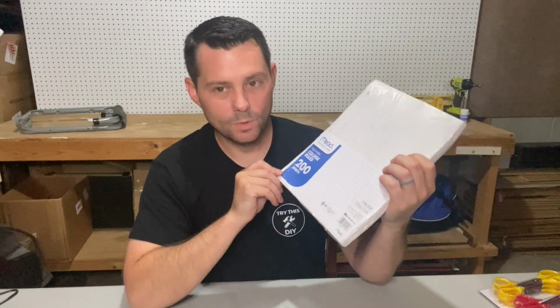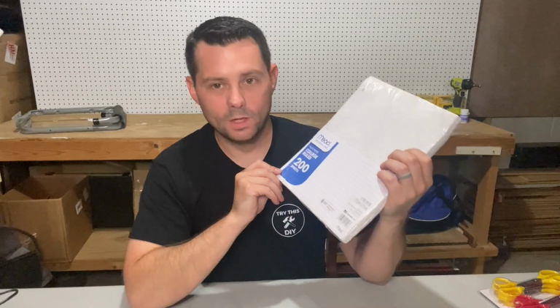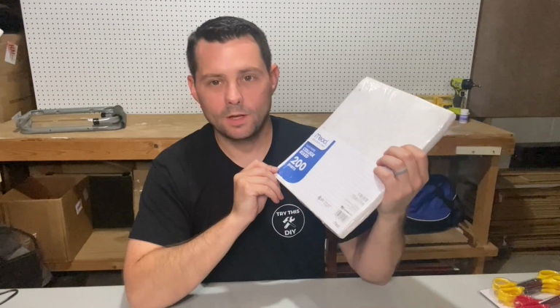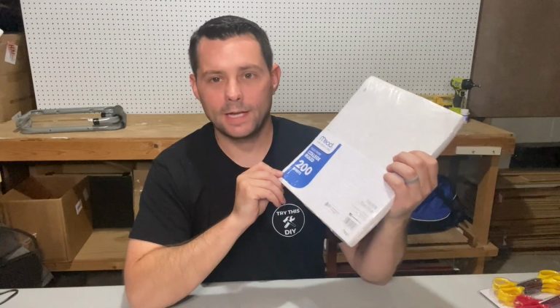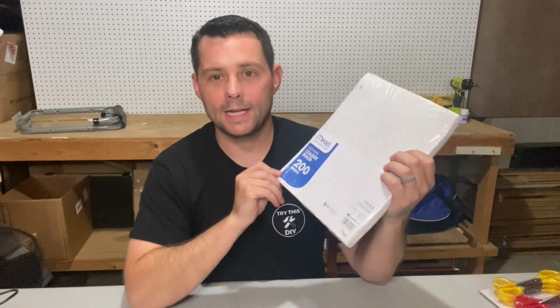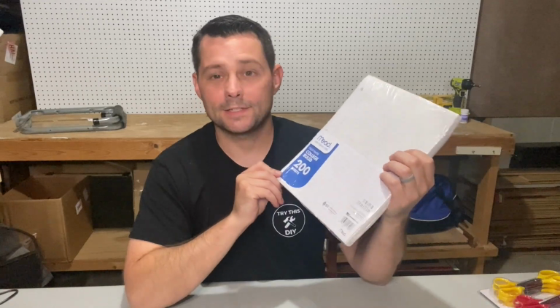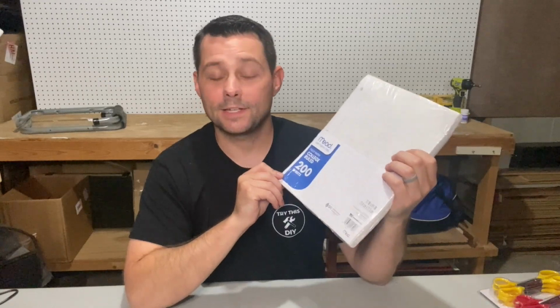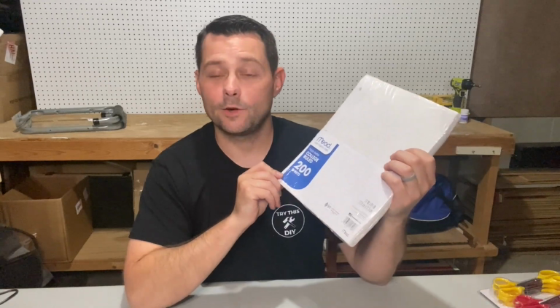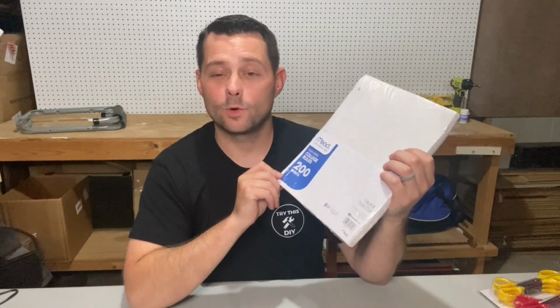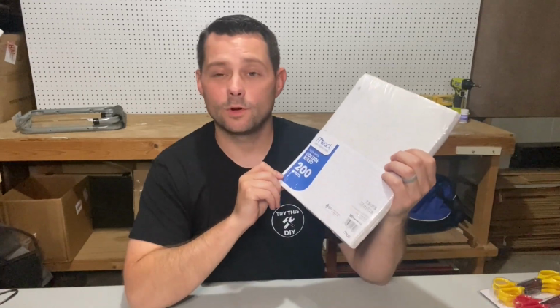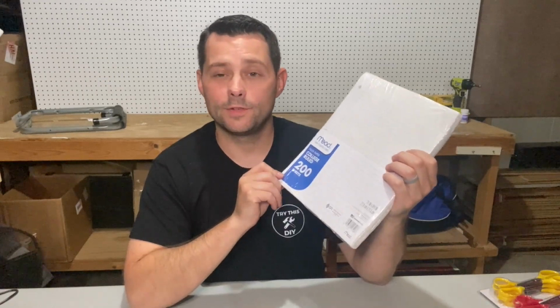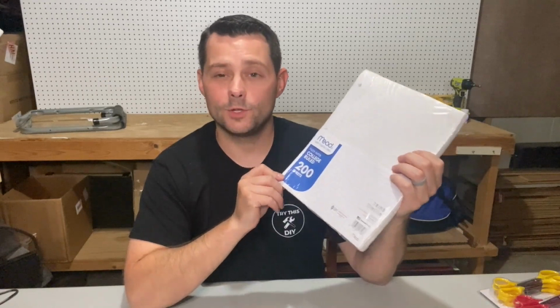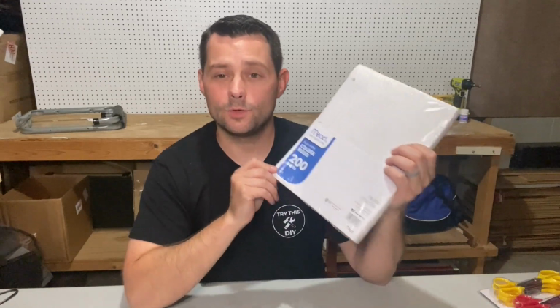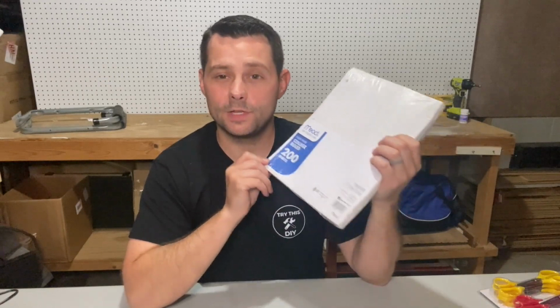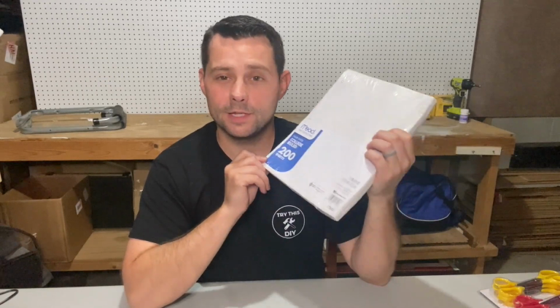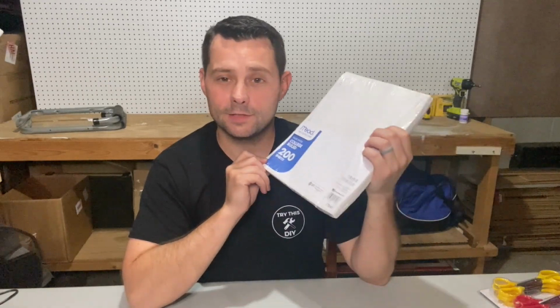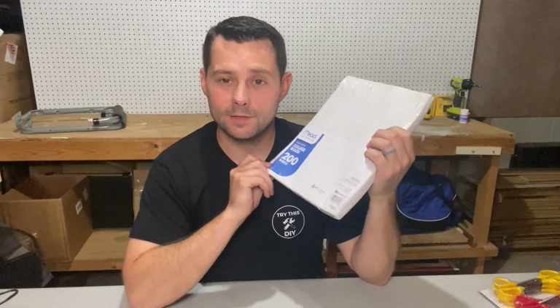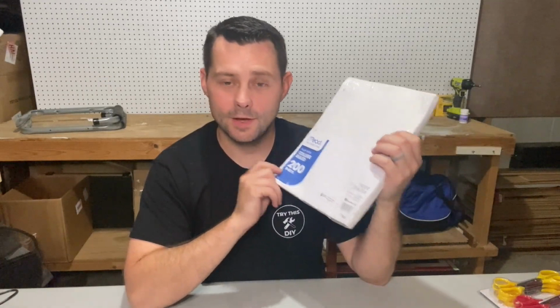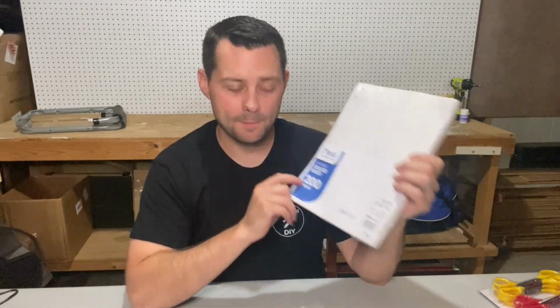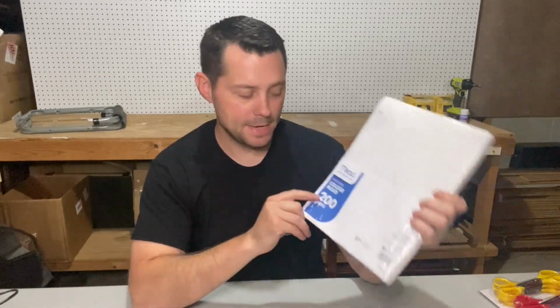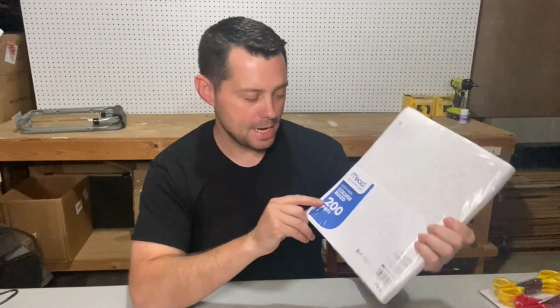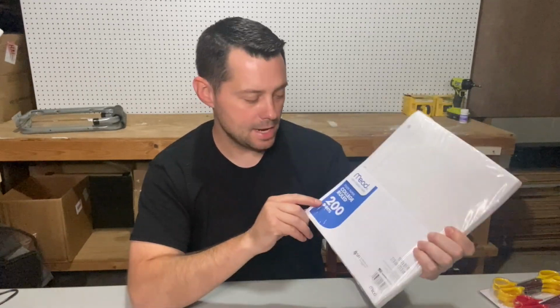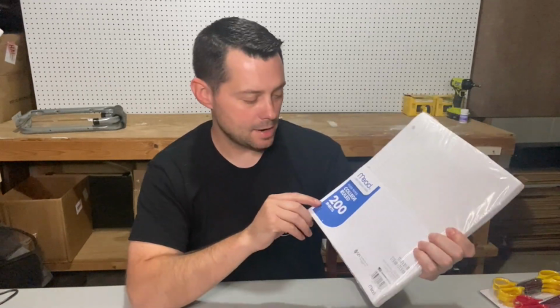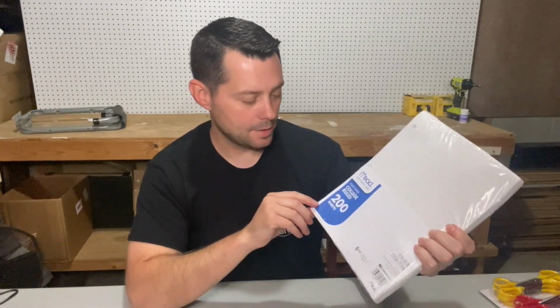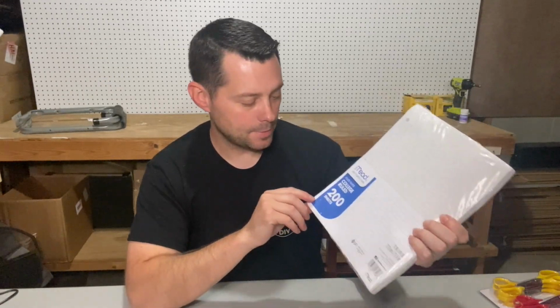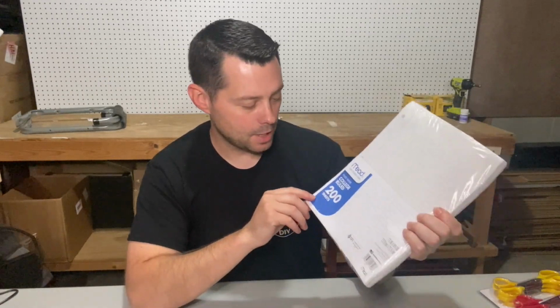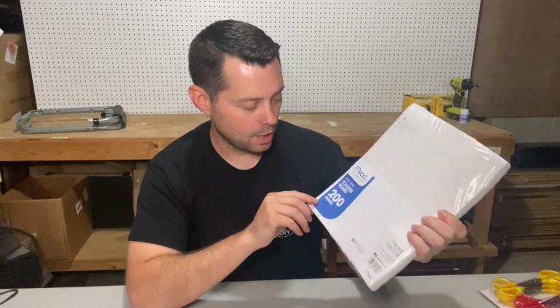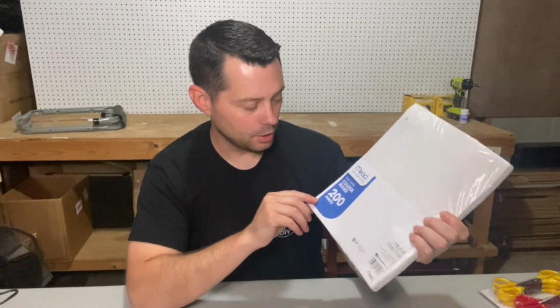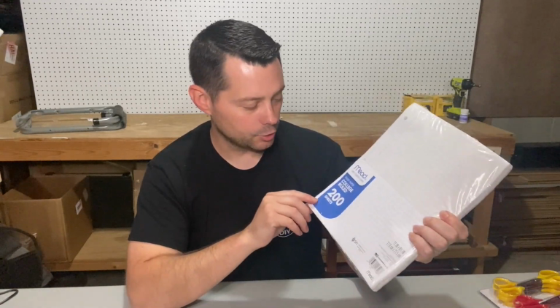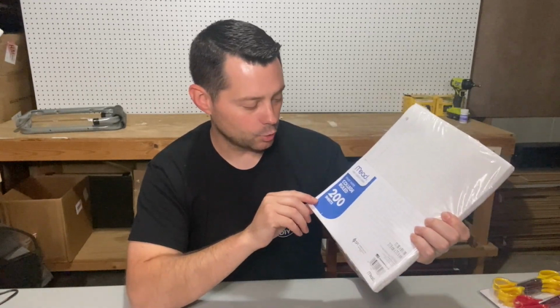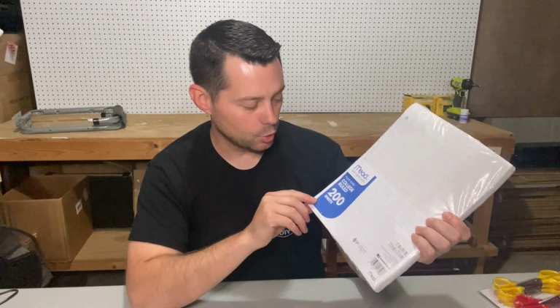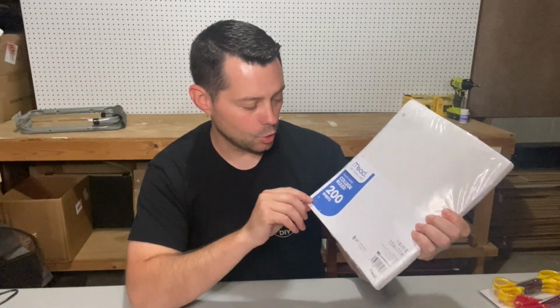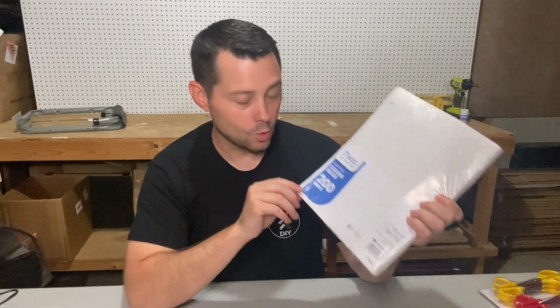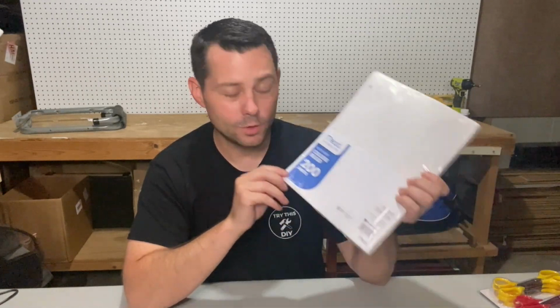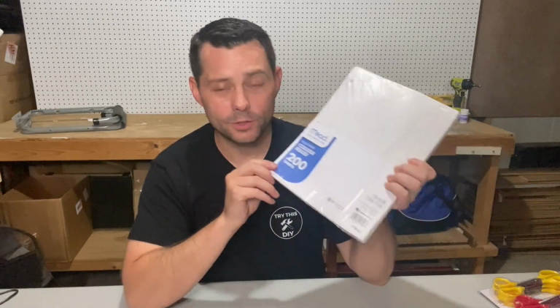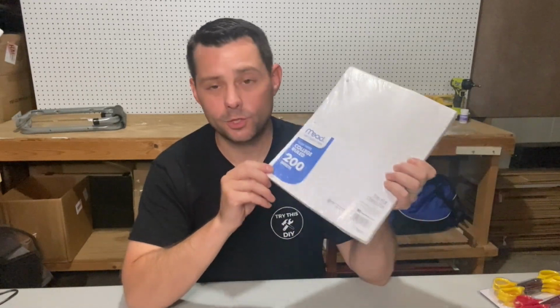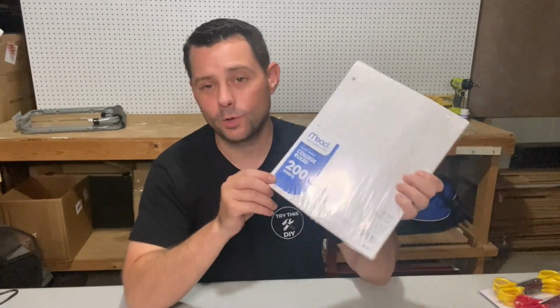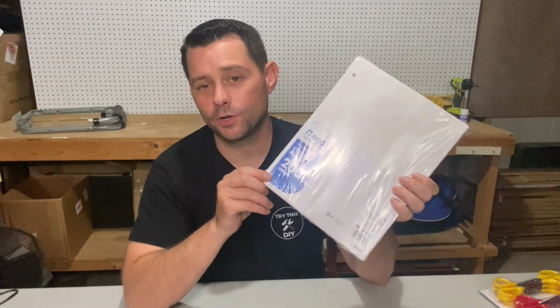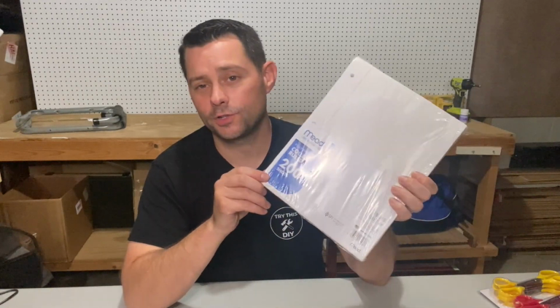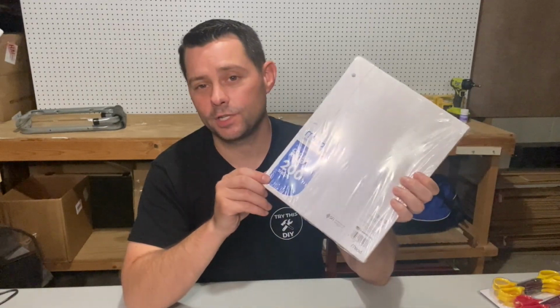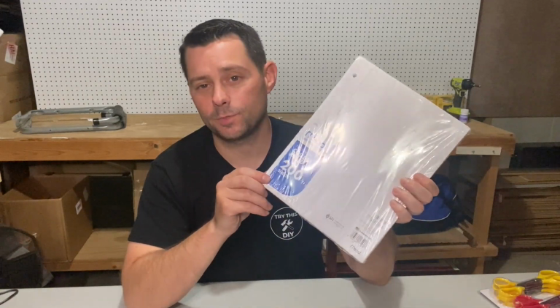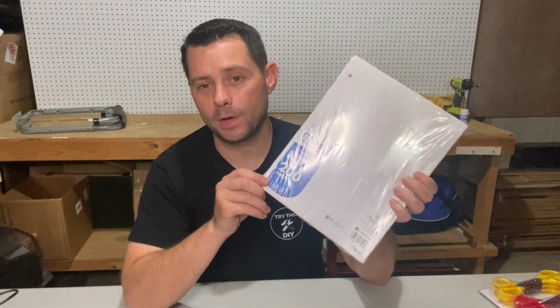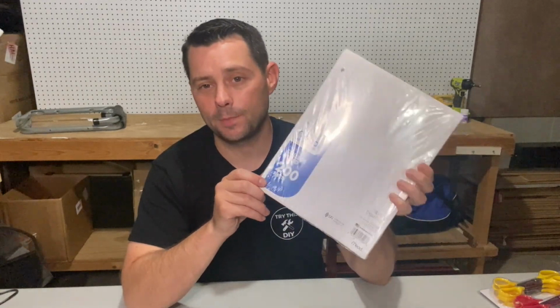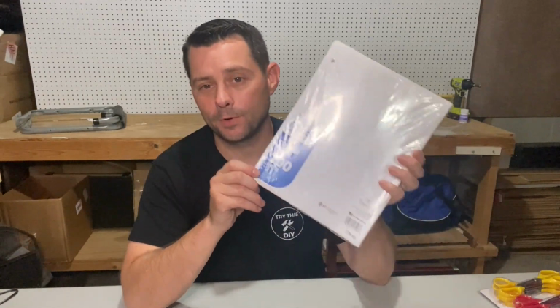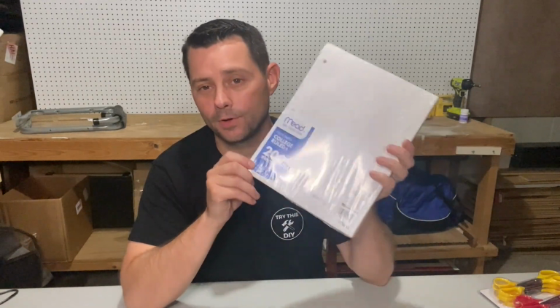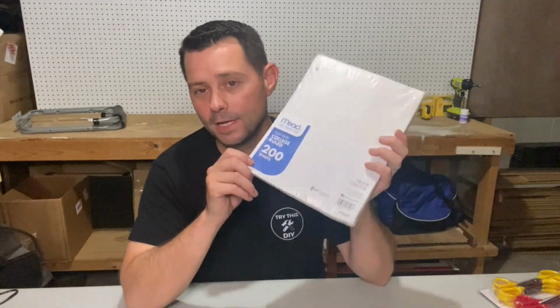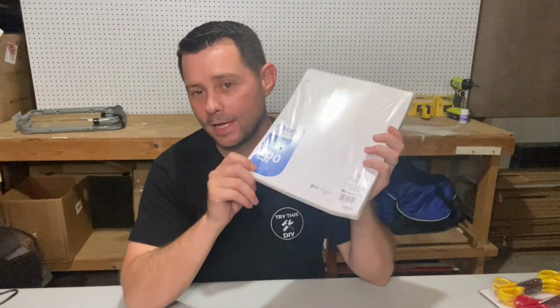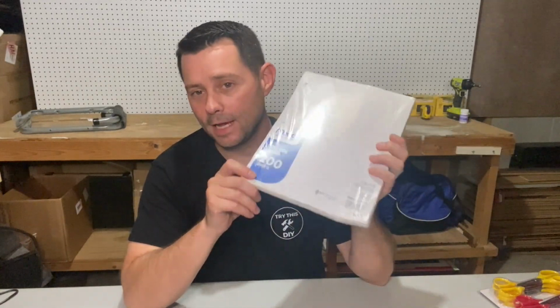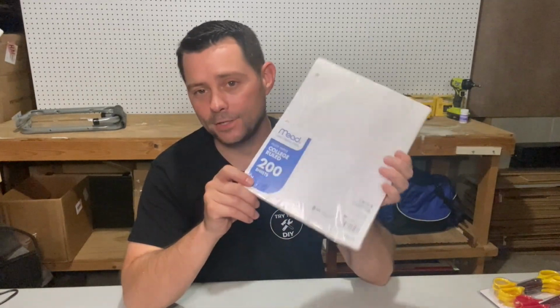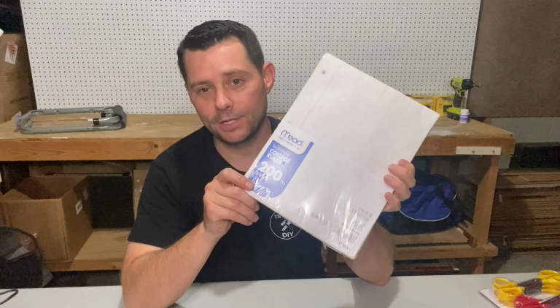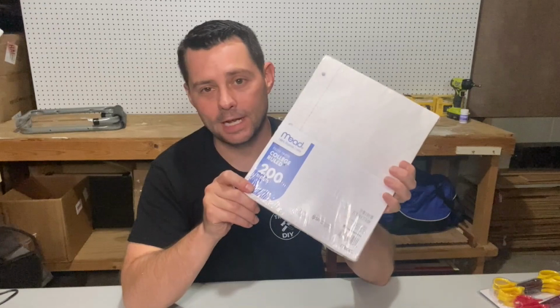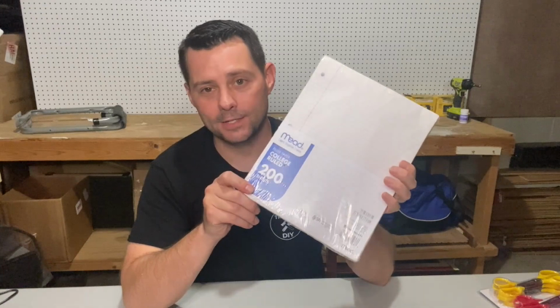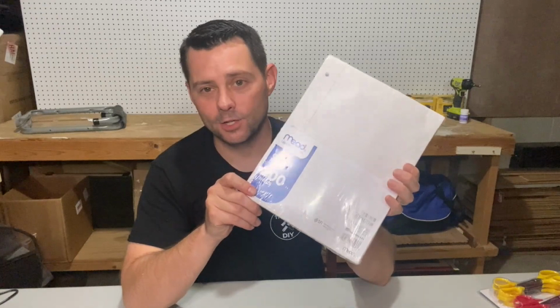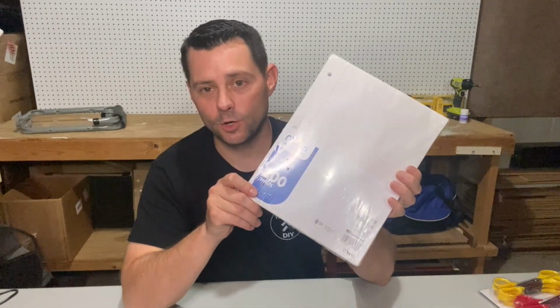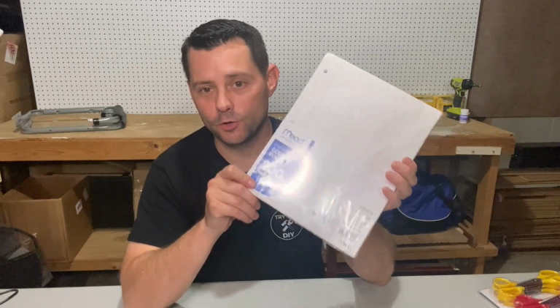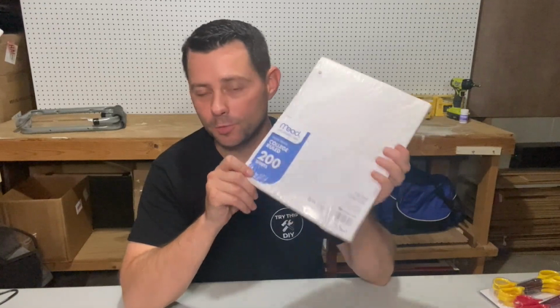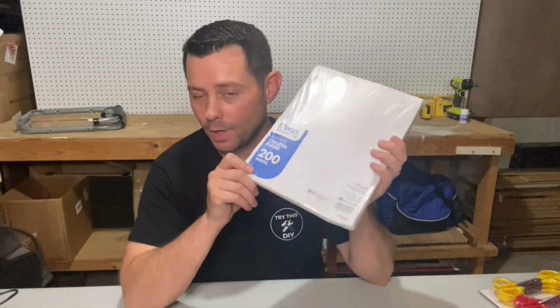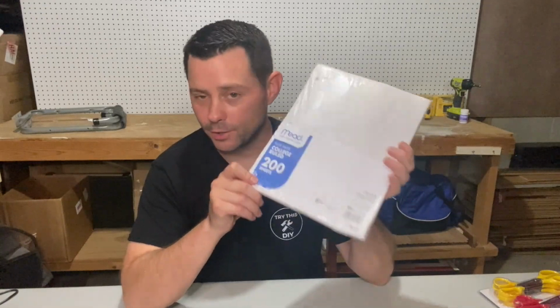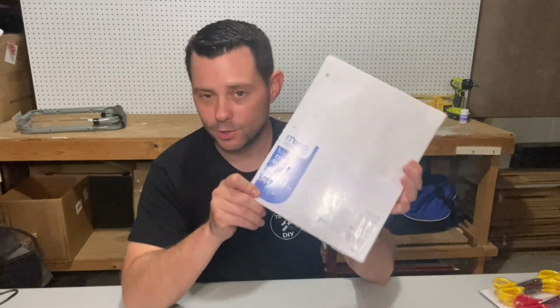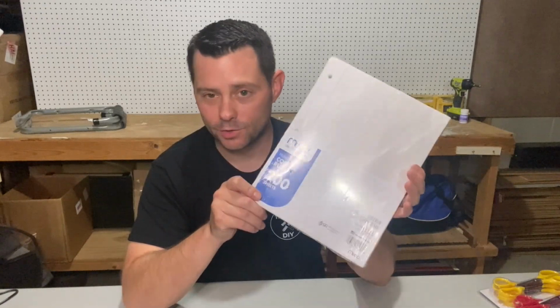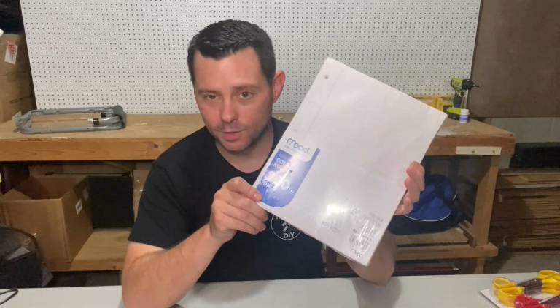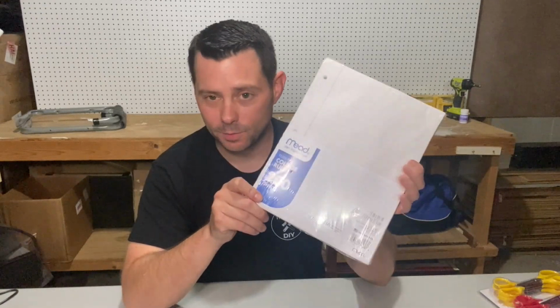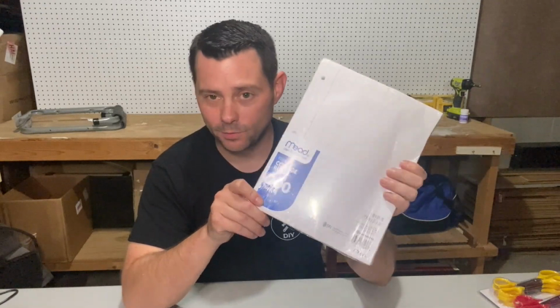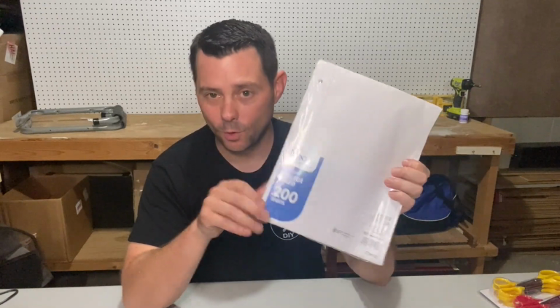Hey guys, today I want to review this Mead College Rule 200 sheets paper. As you guys know, you've probably used this before.